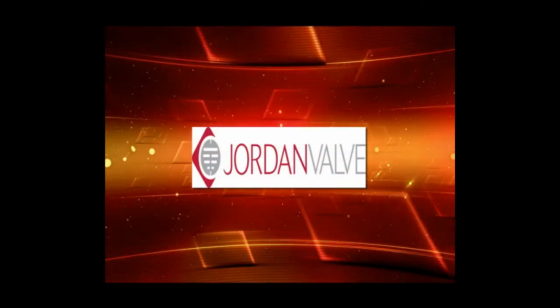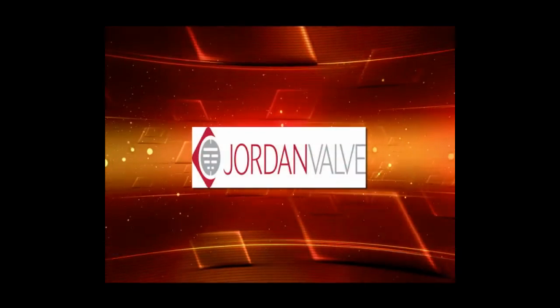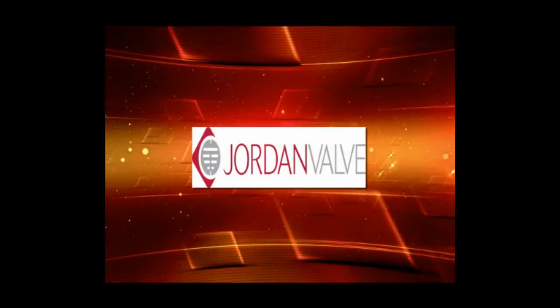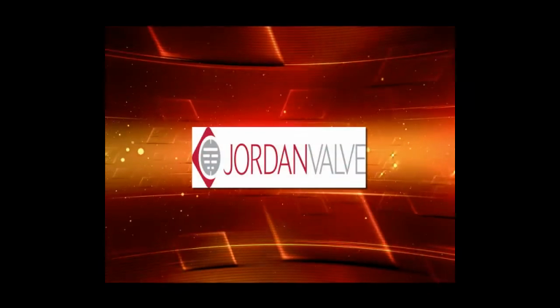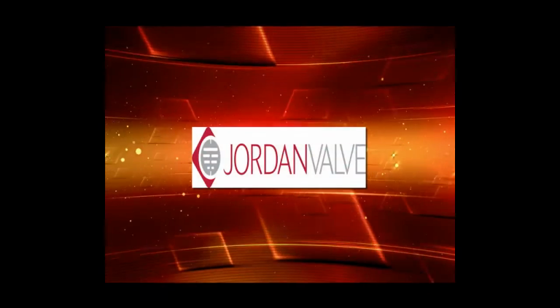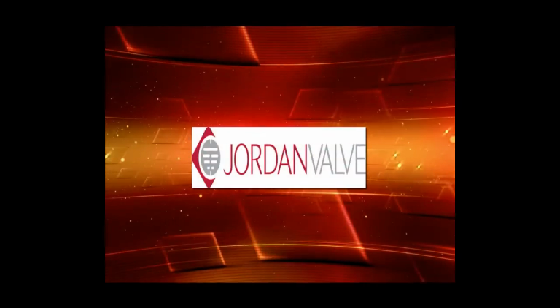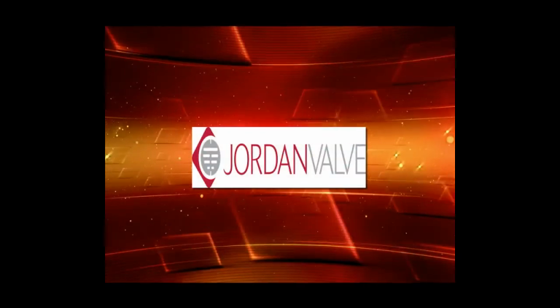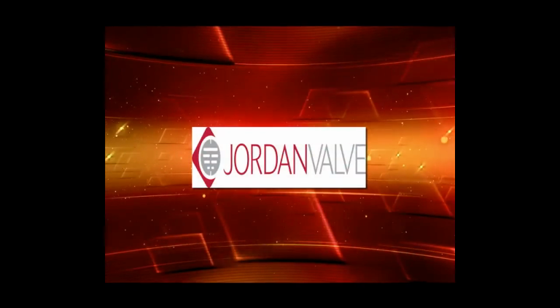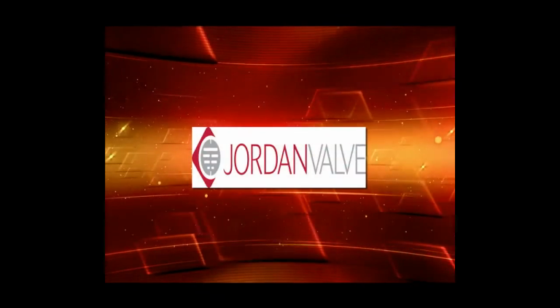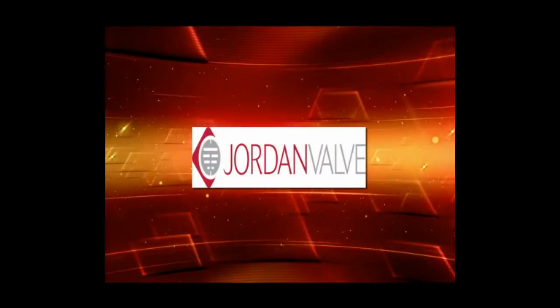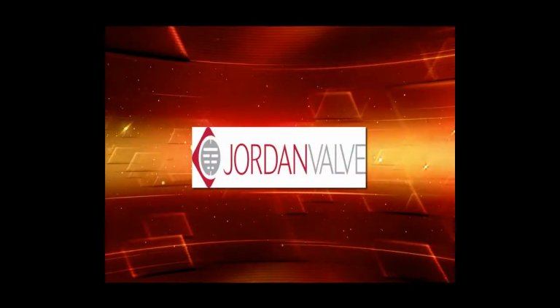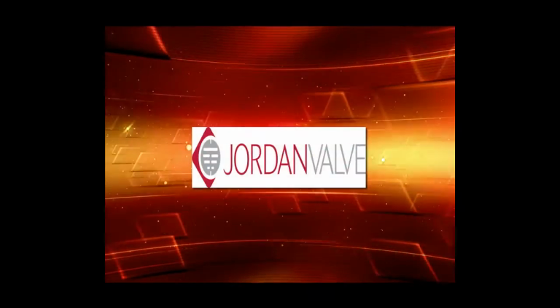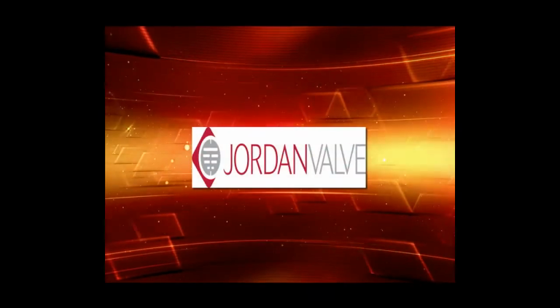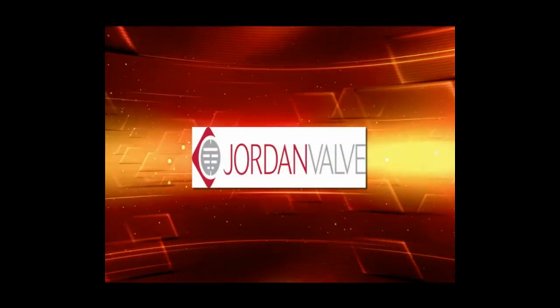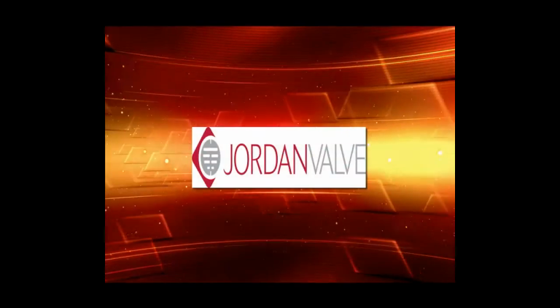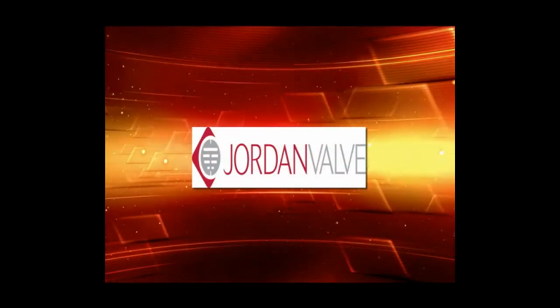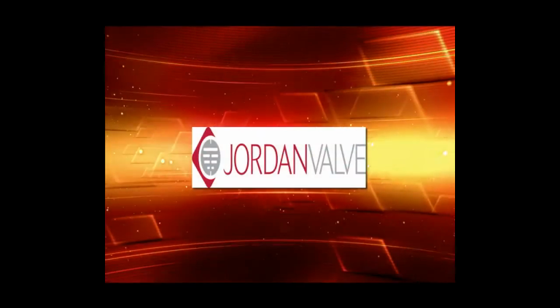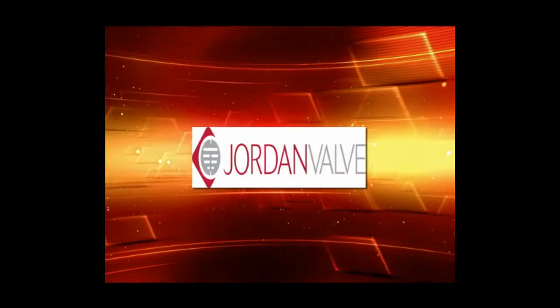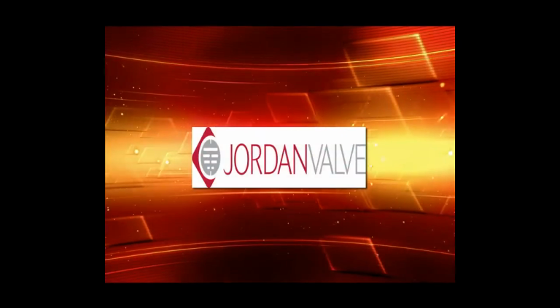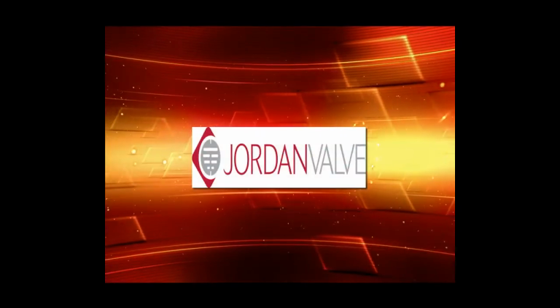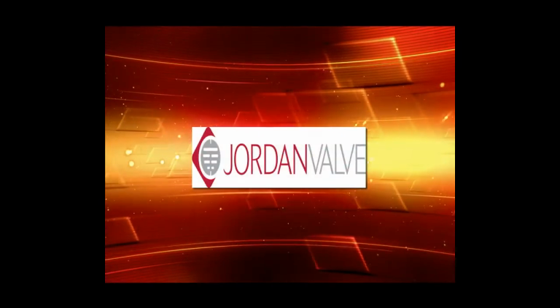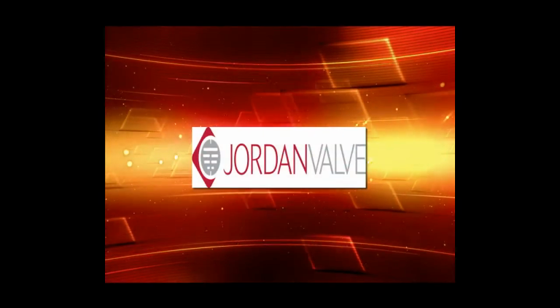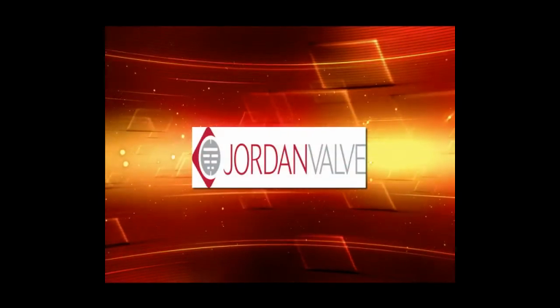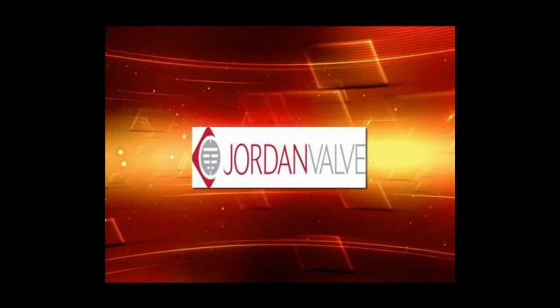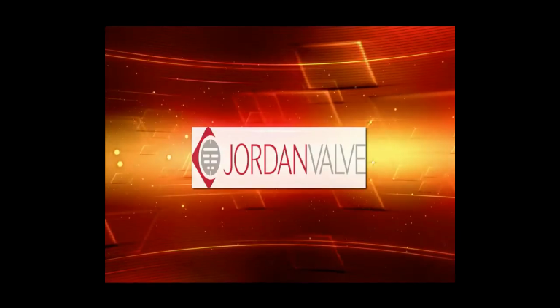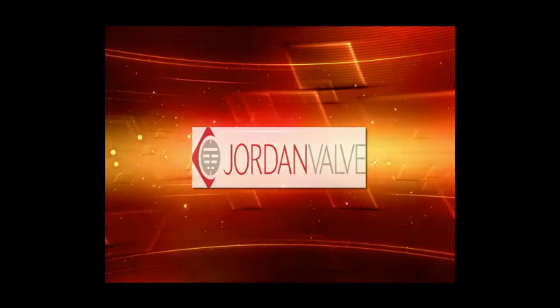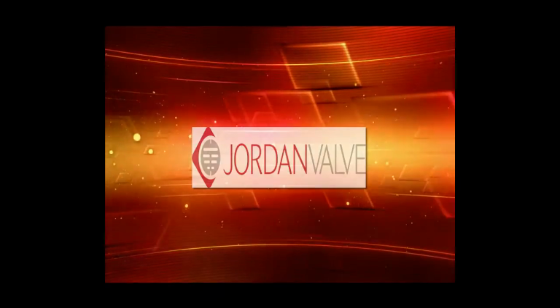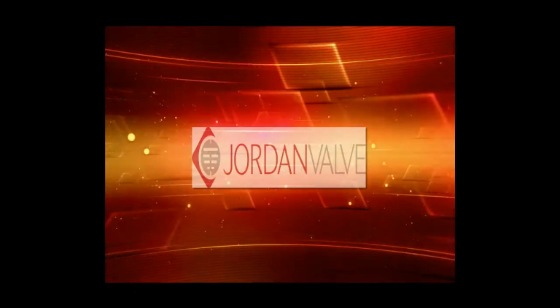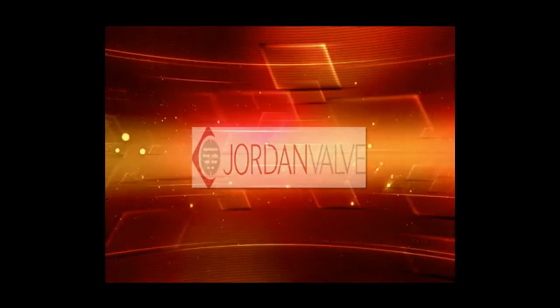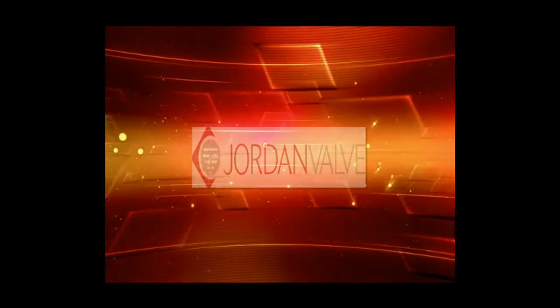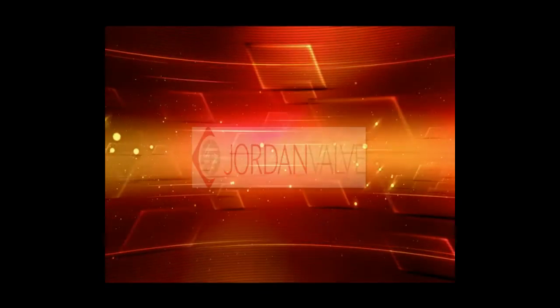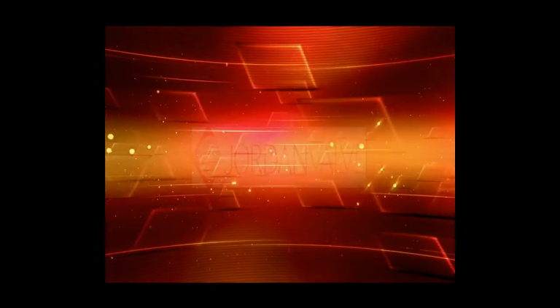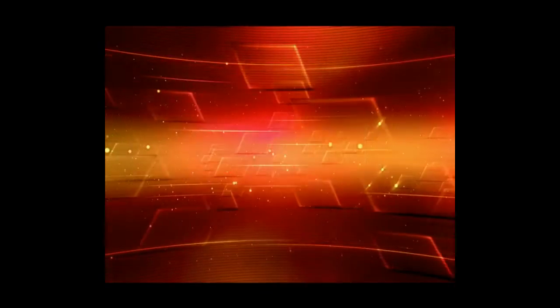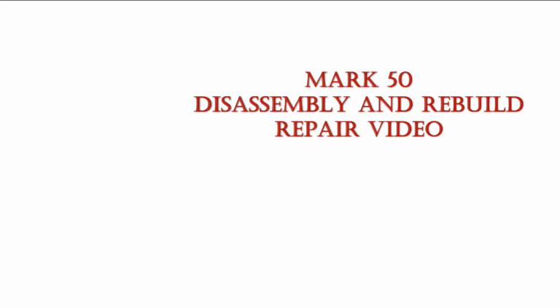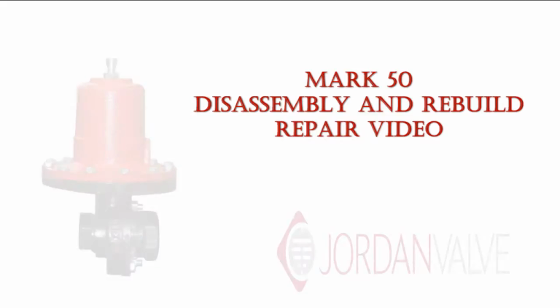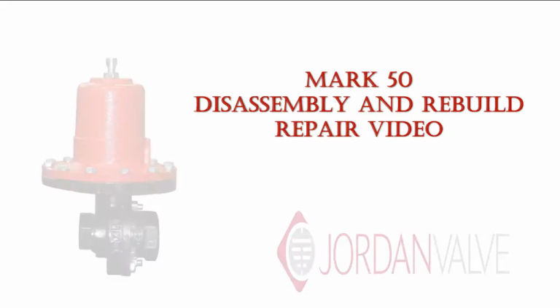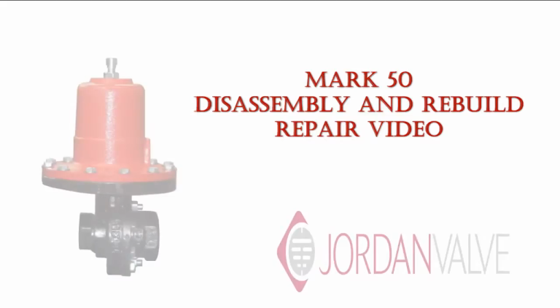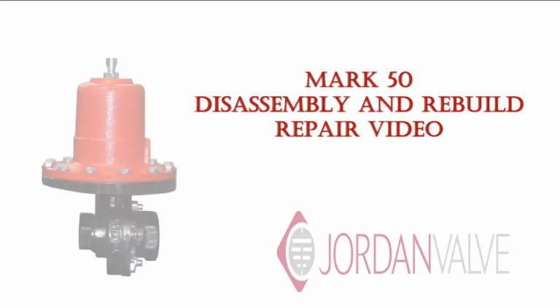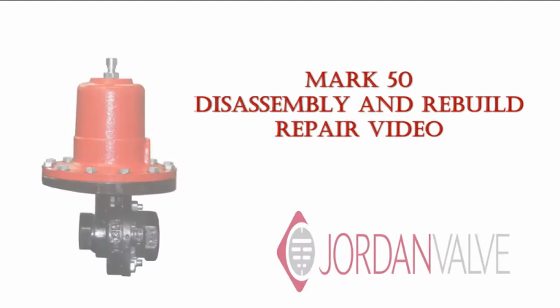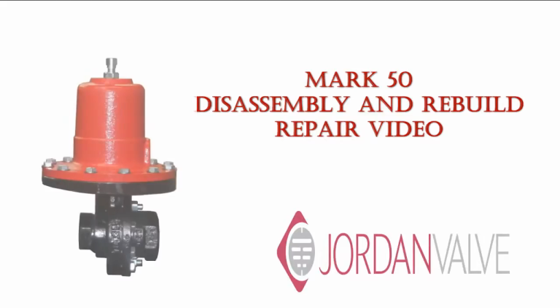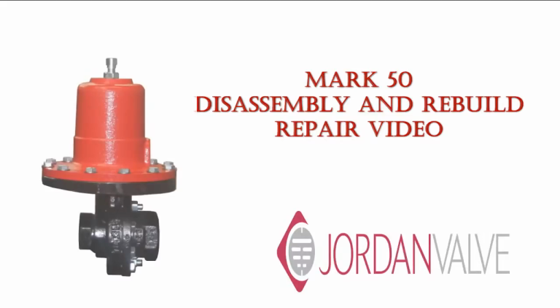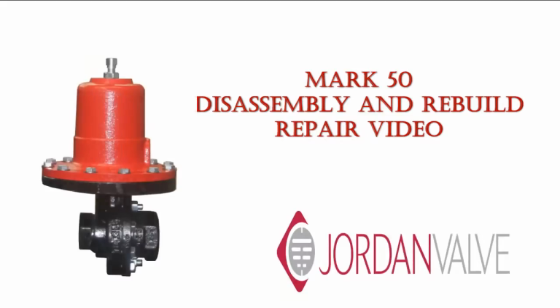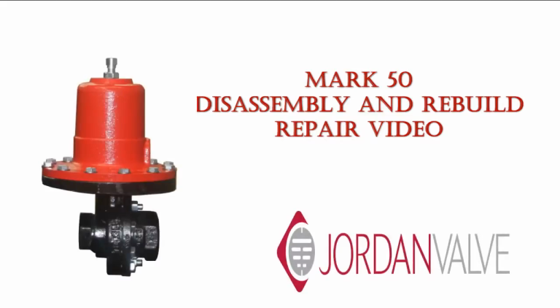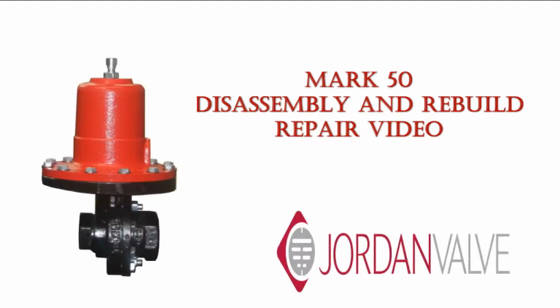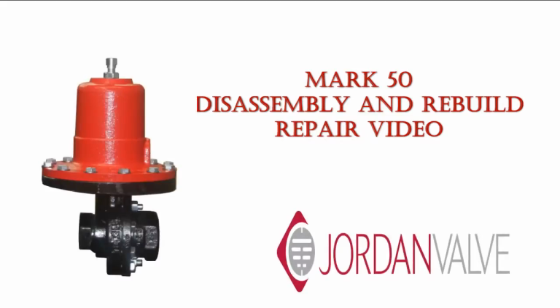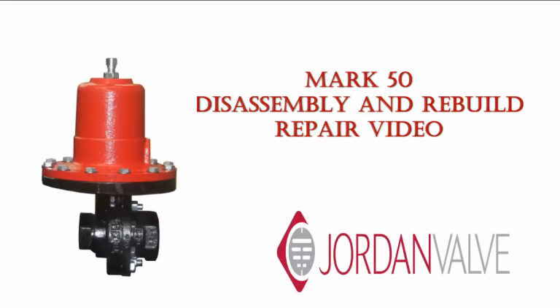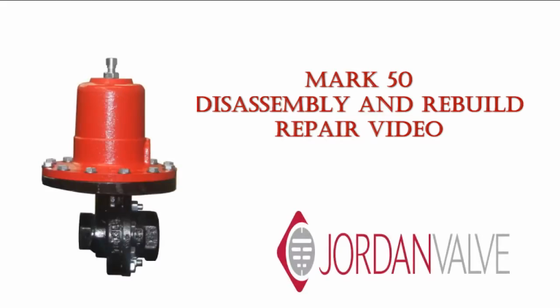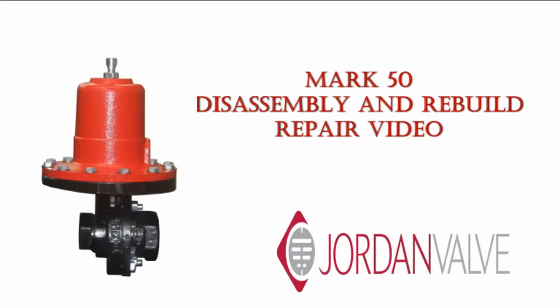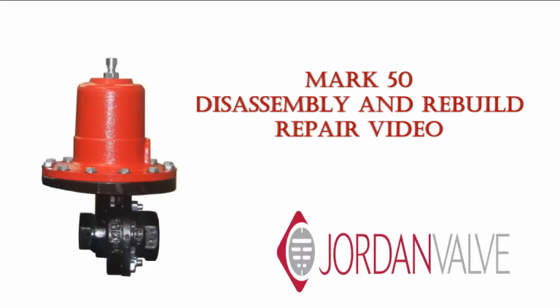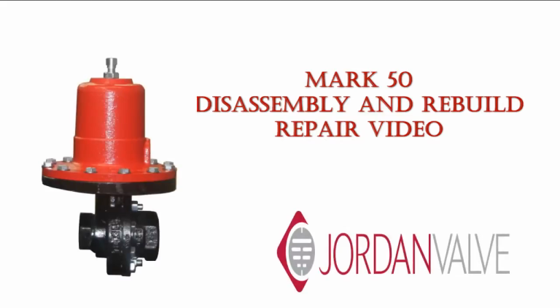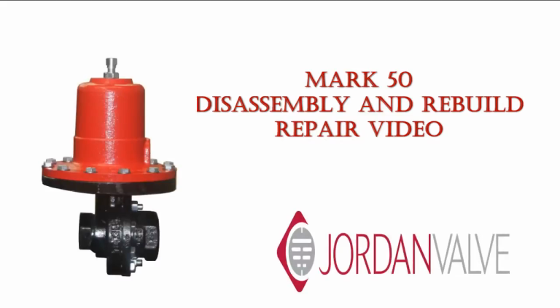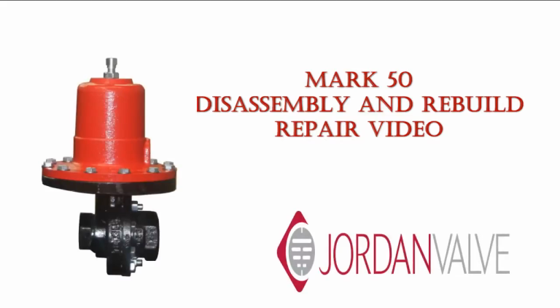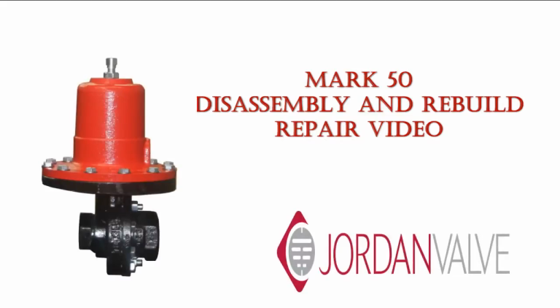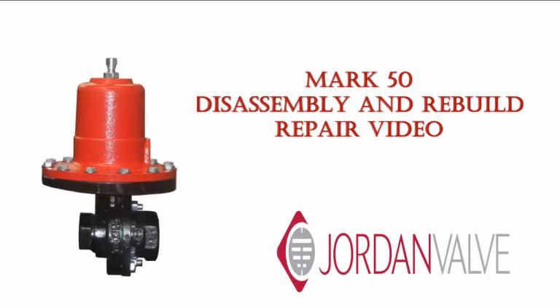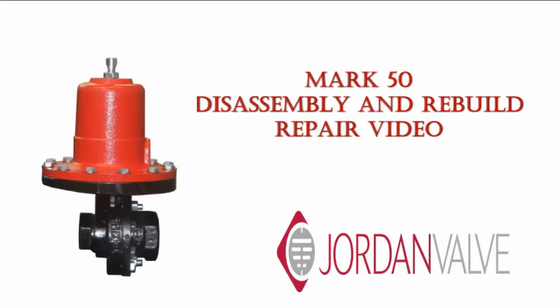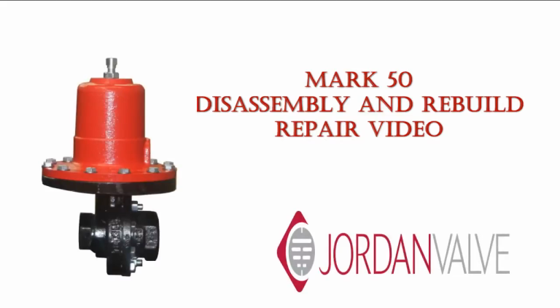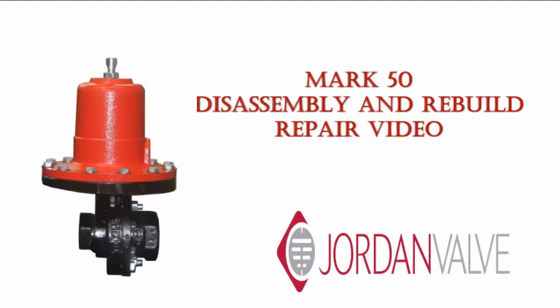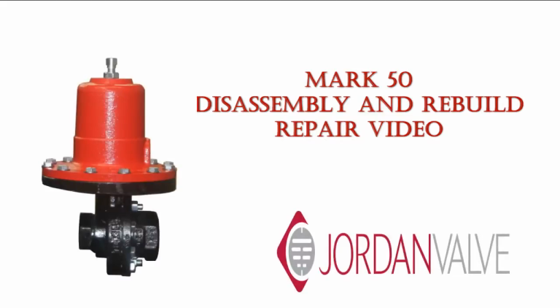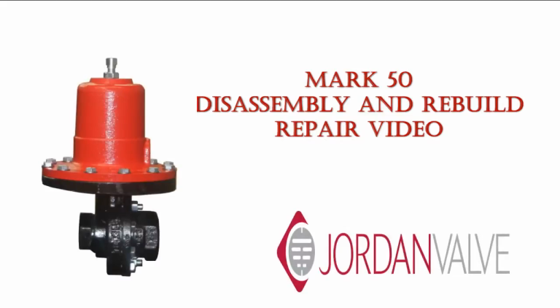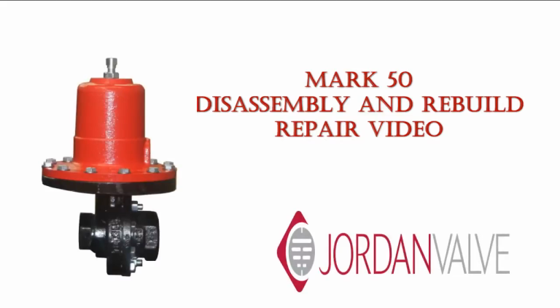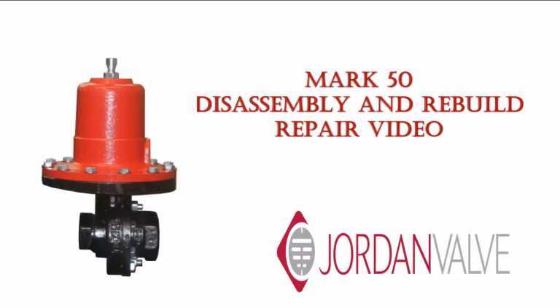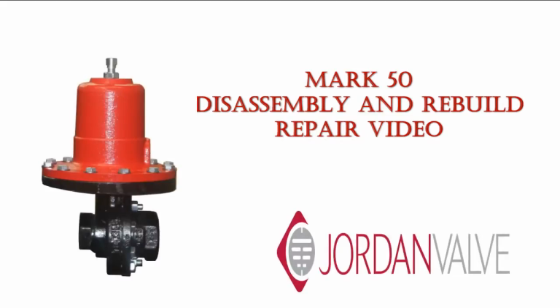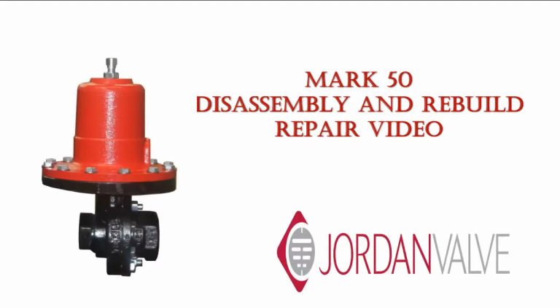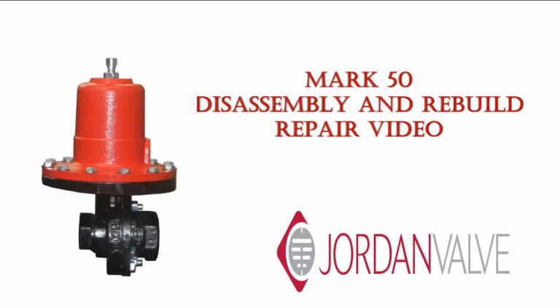Welcome to Jordan Valve Maintenance Videos. This is a Mark 50 Disassembly and Rebuild.